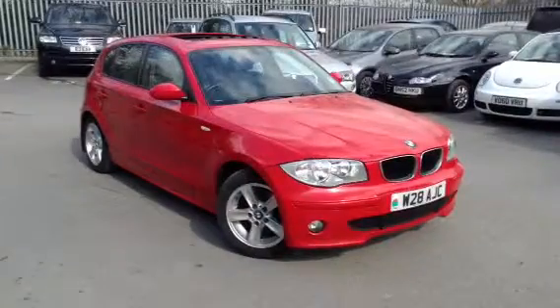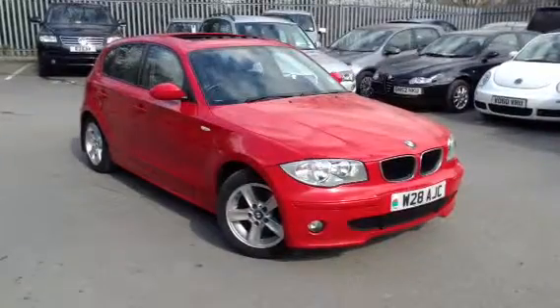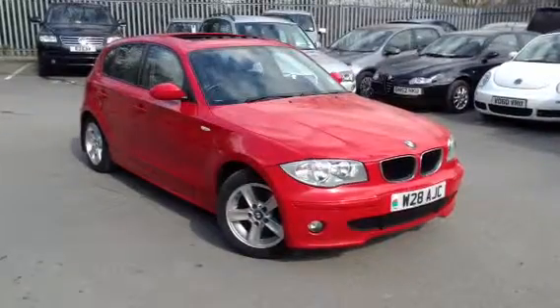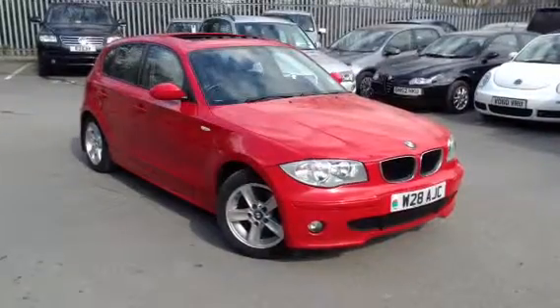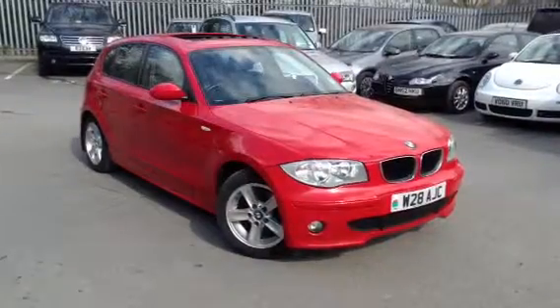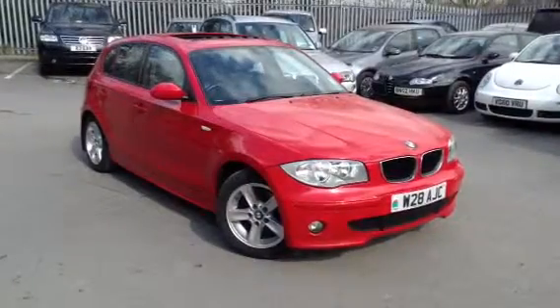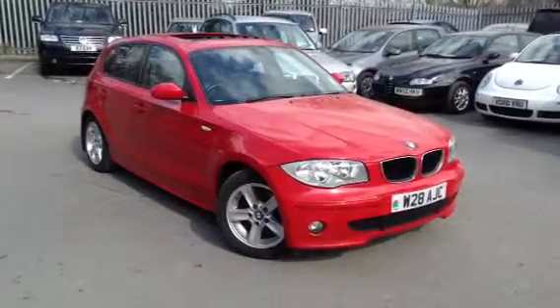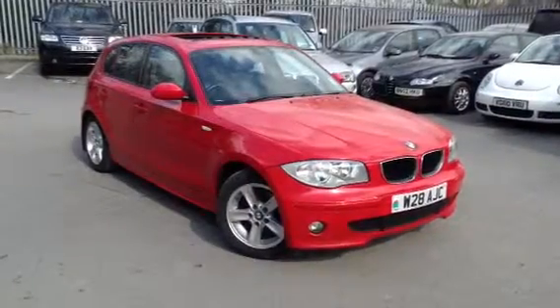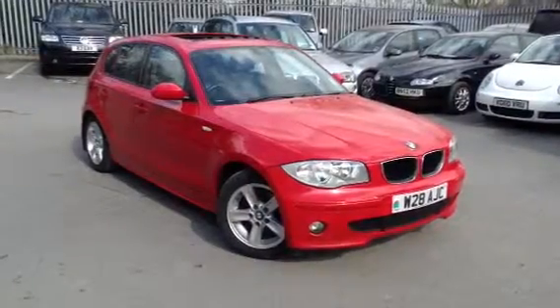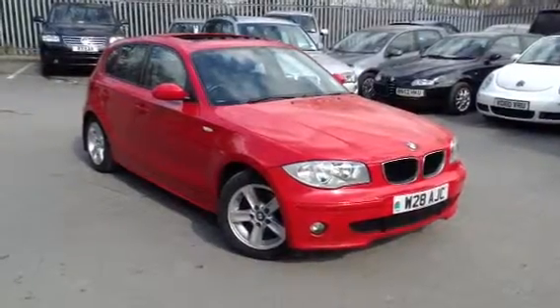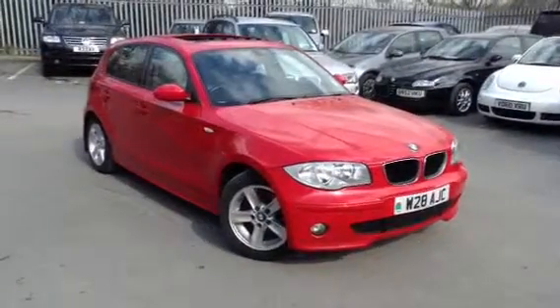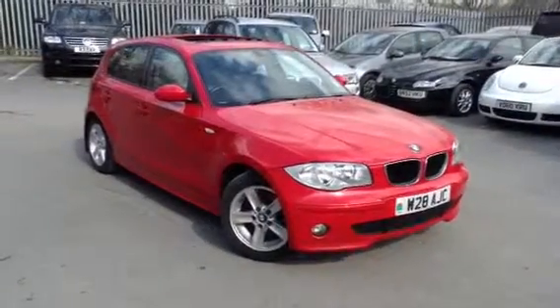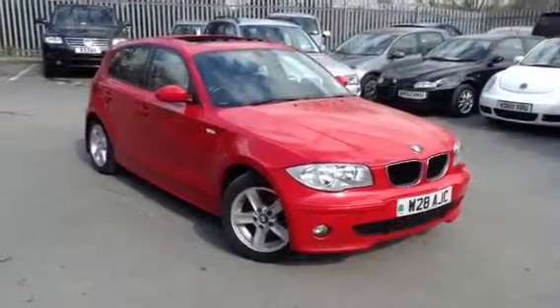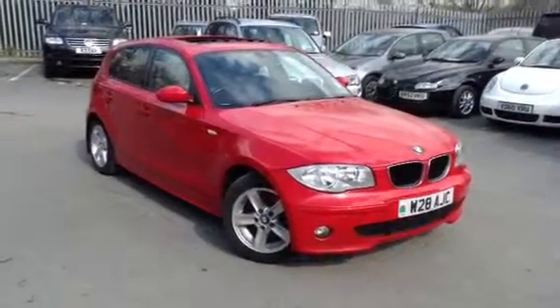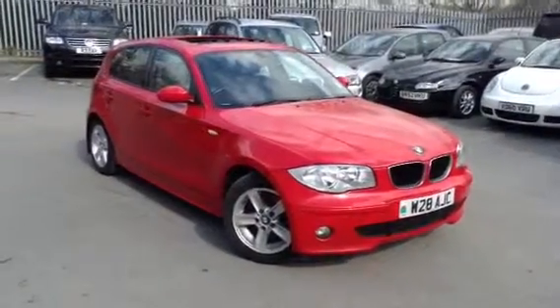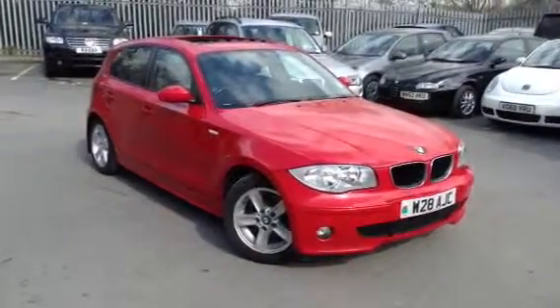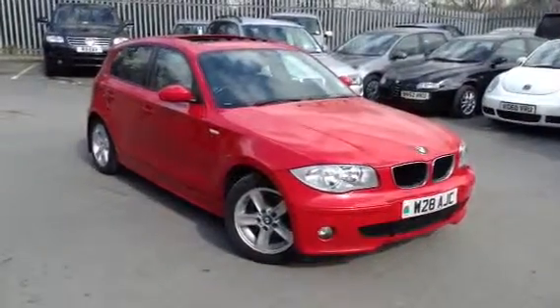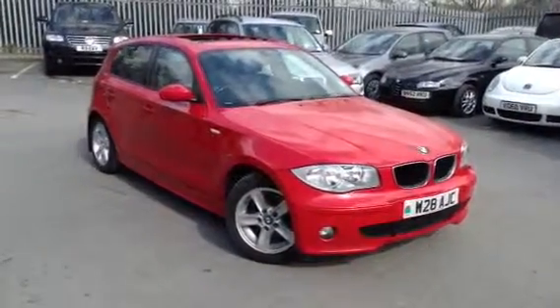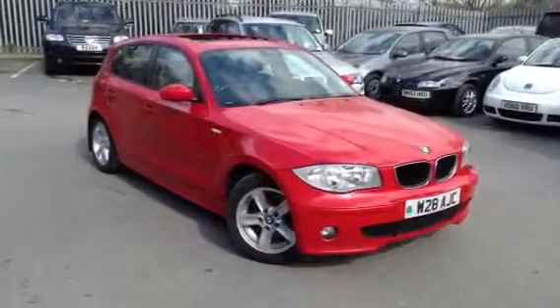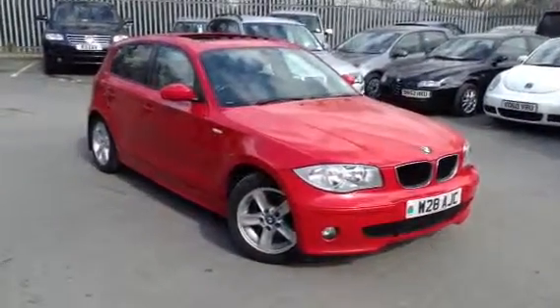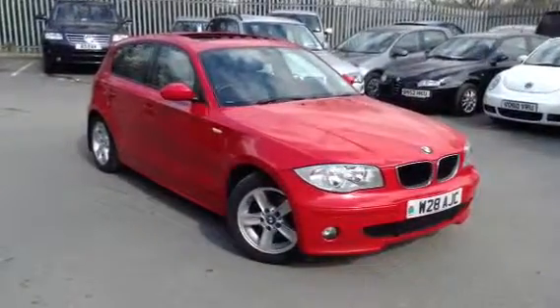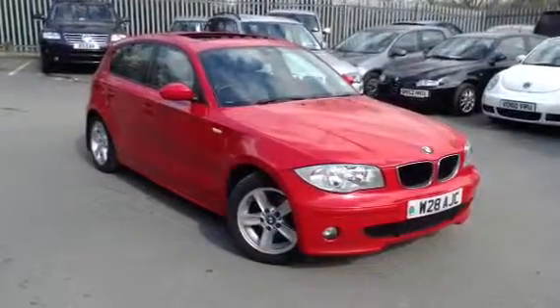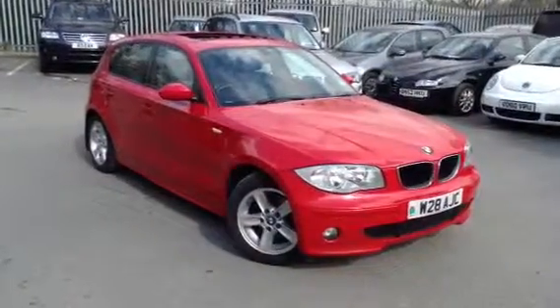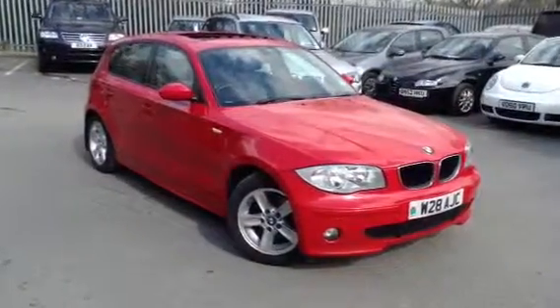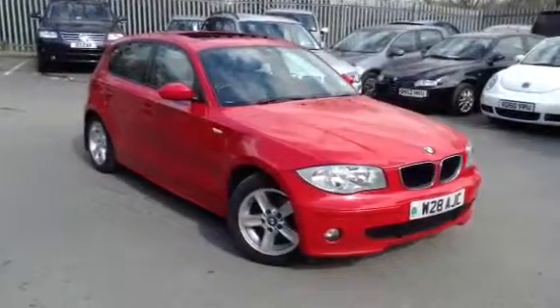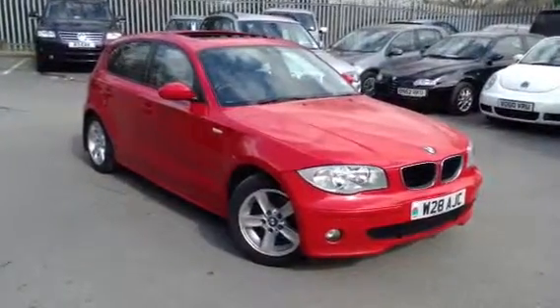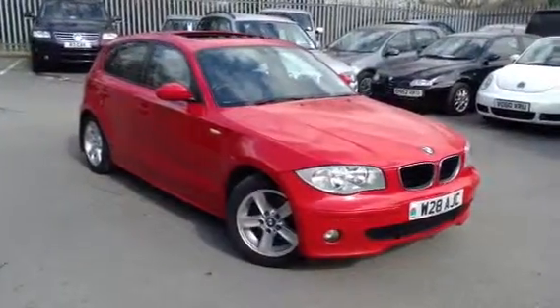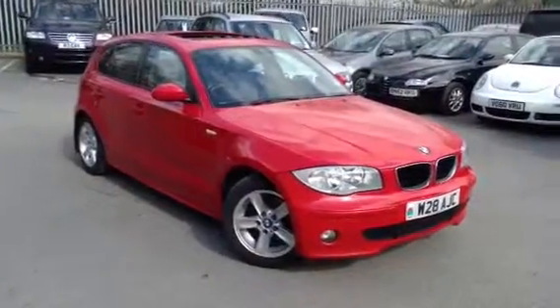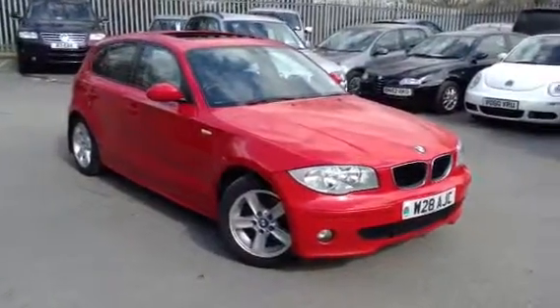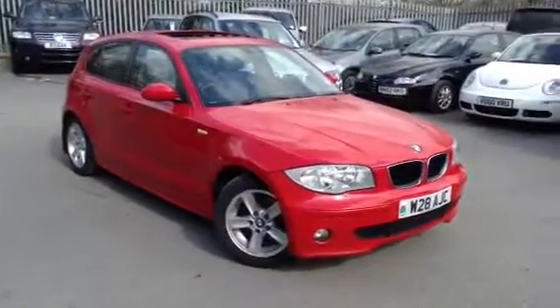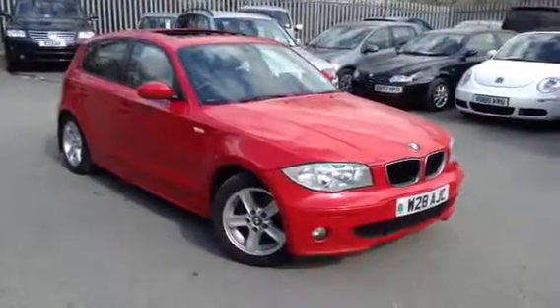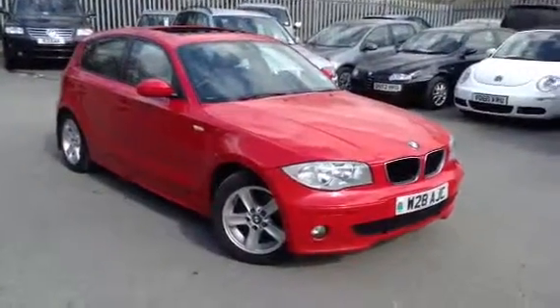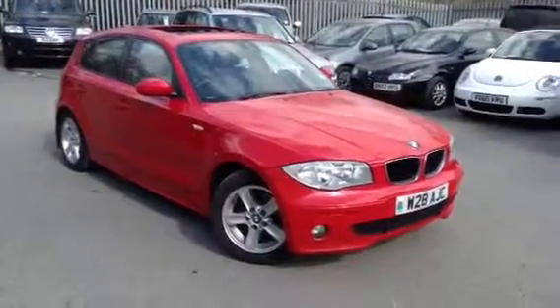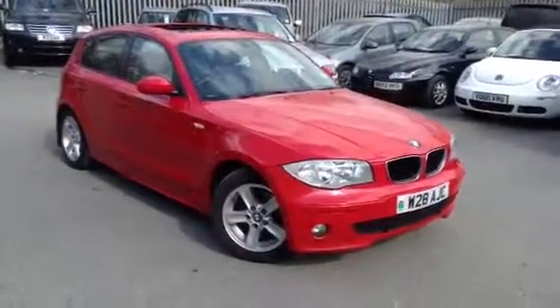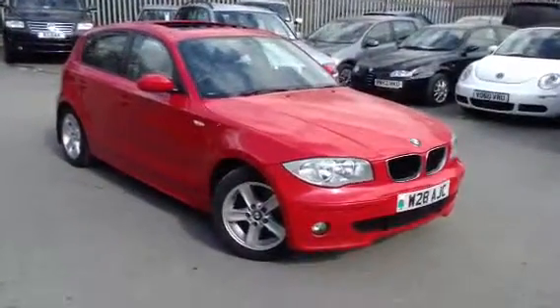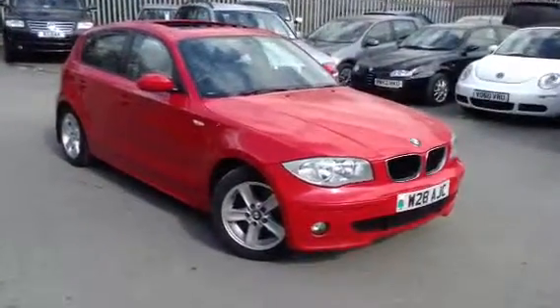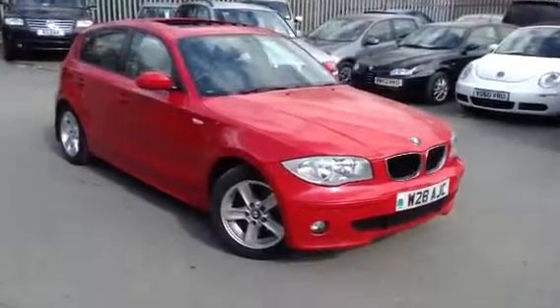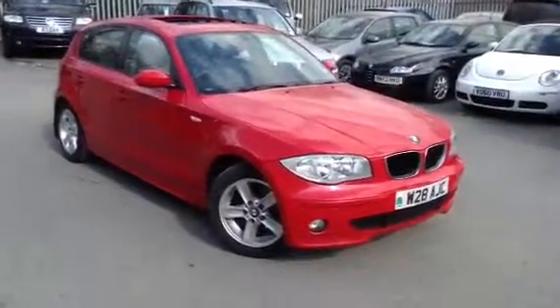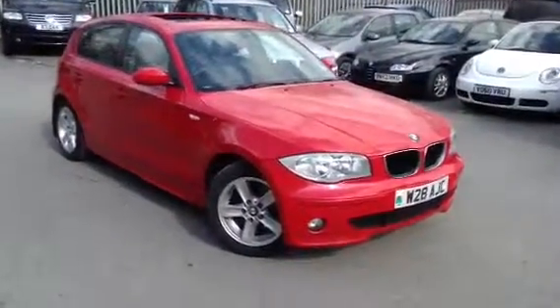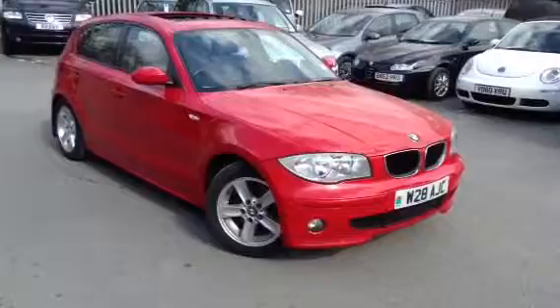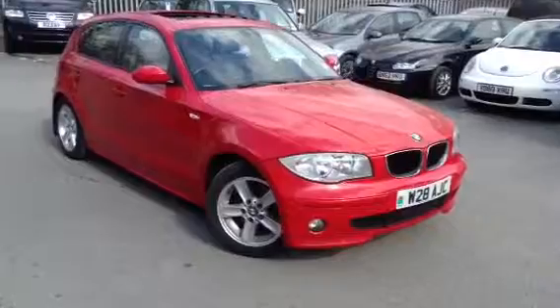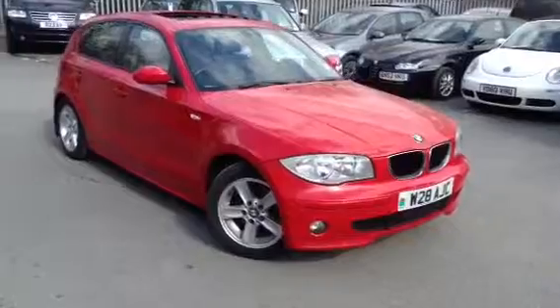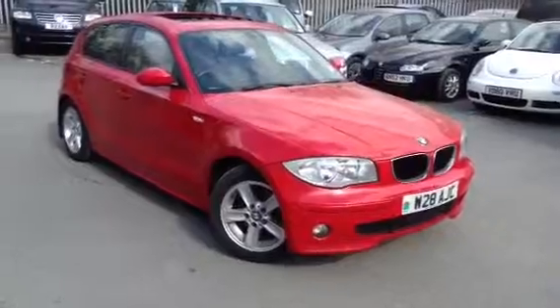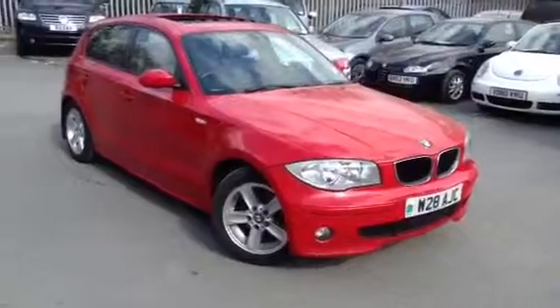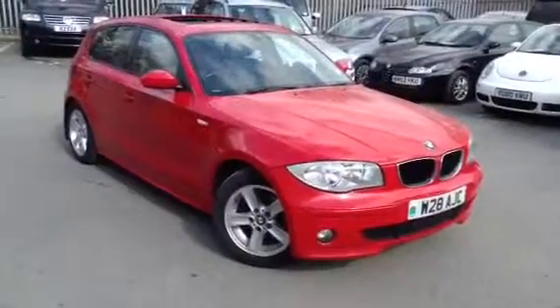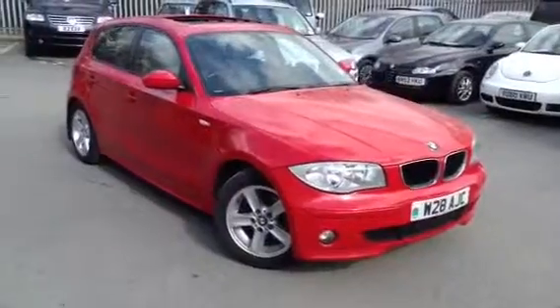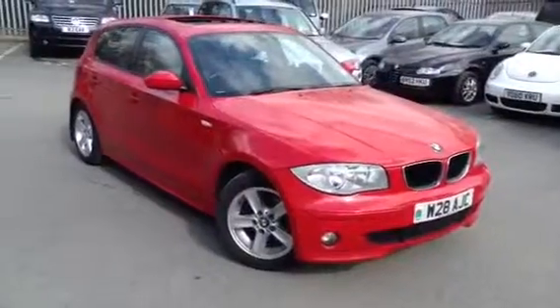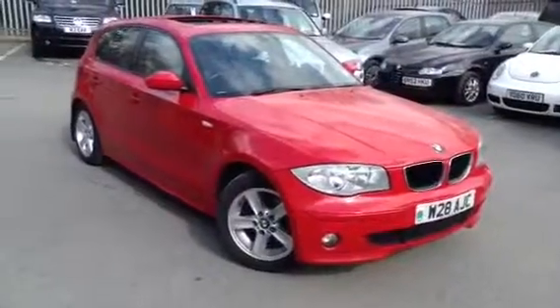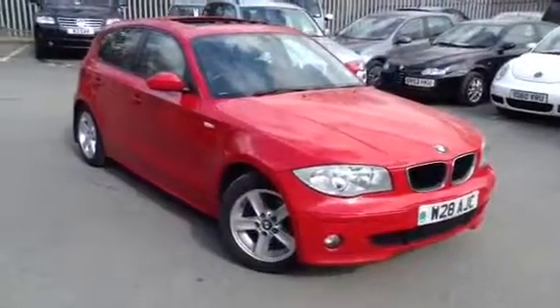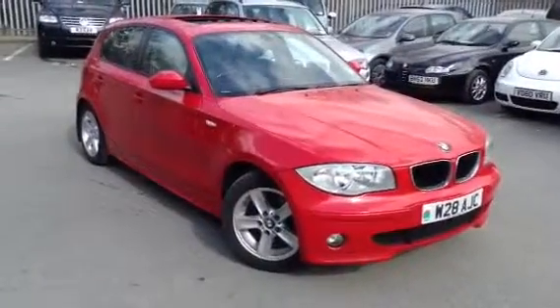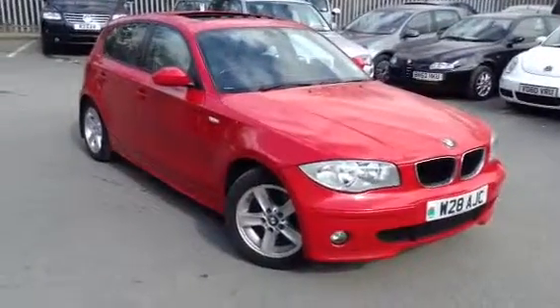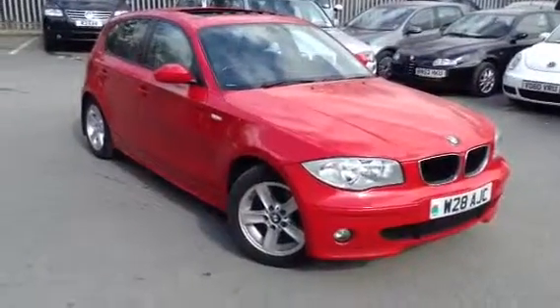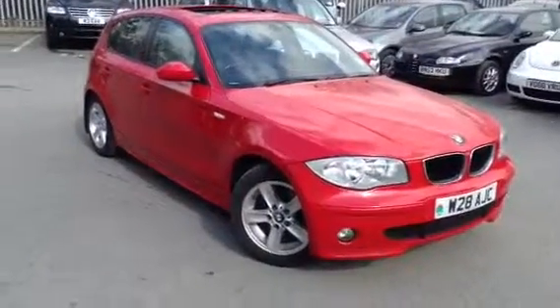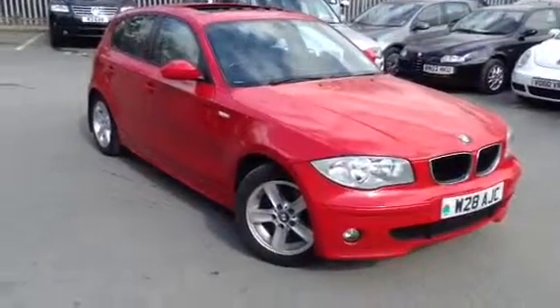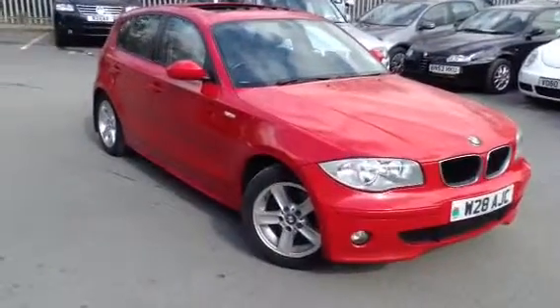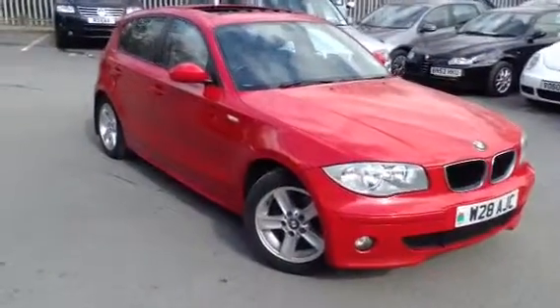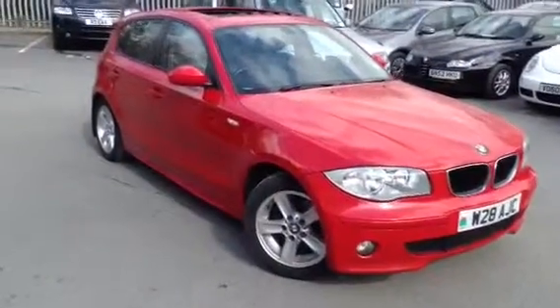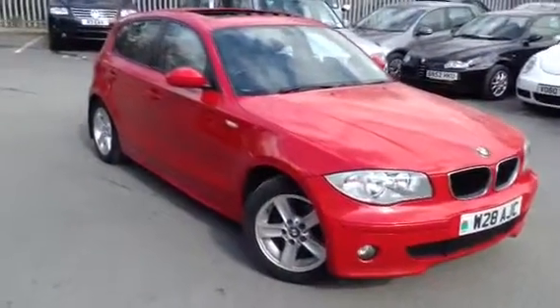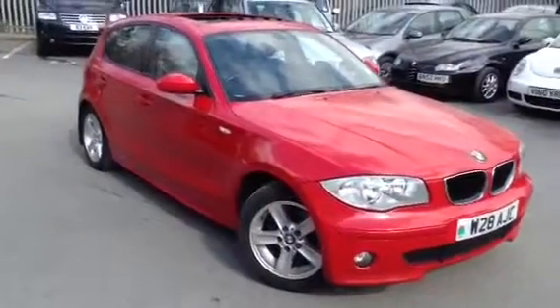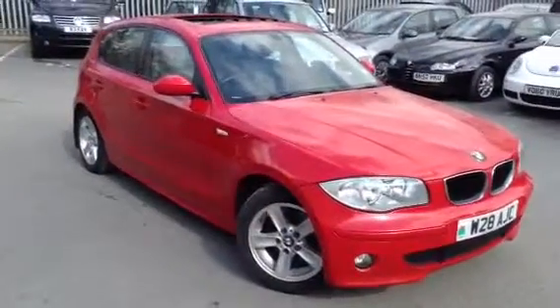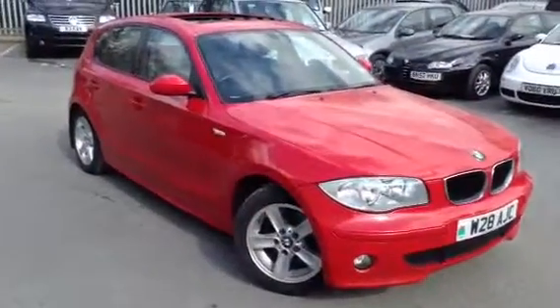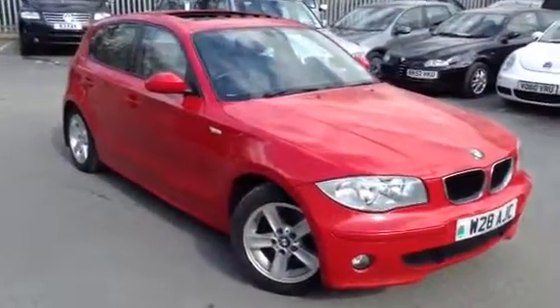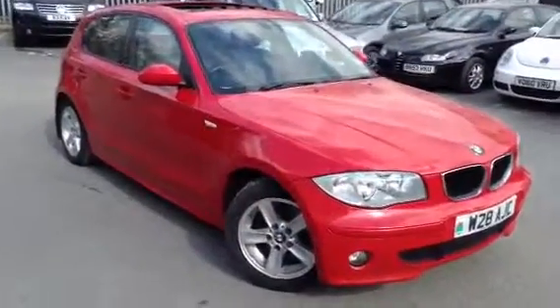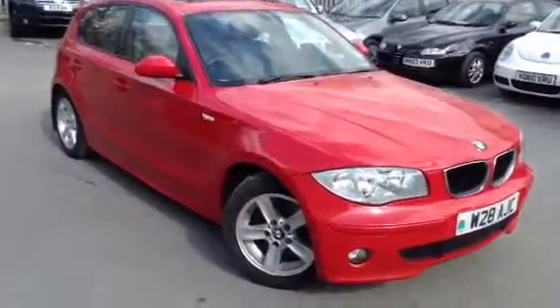Here we have a 2005 BMW 120d SE in red. It's a lovely looking car.